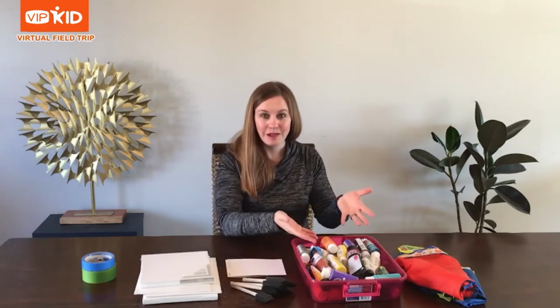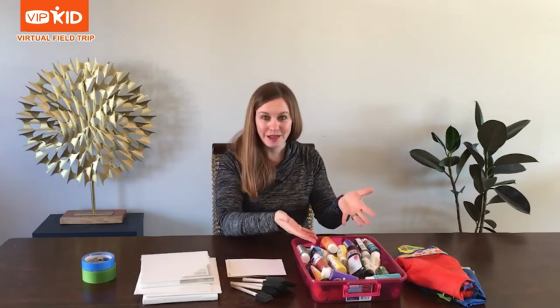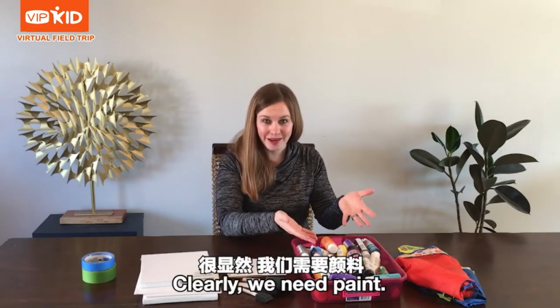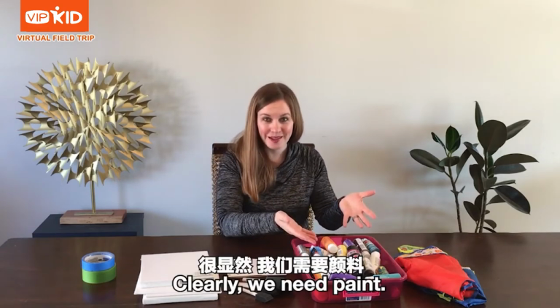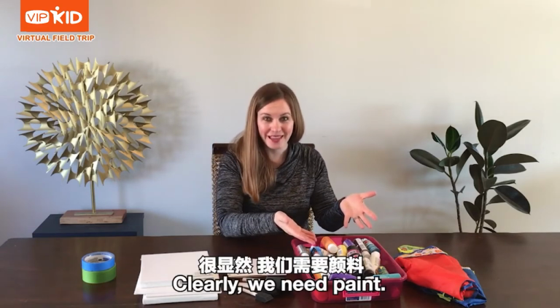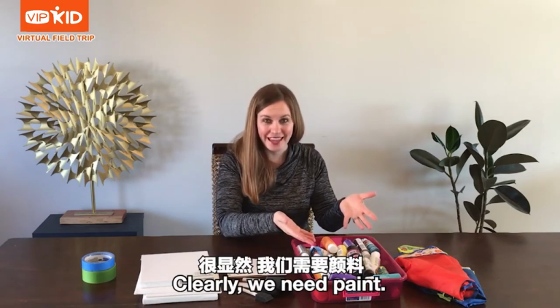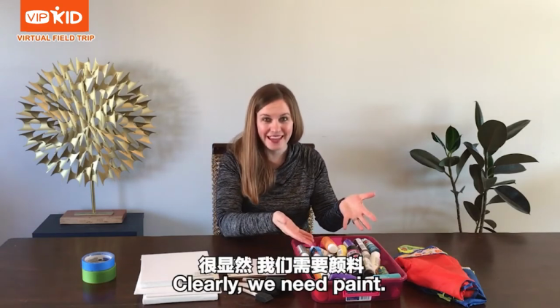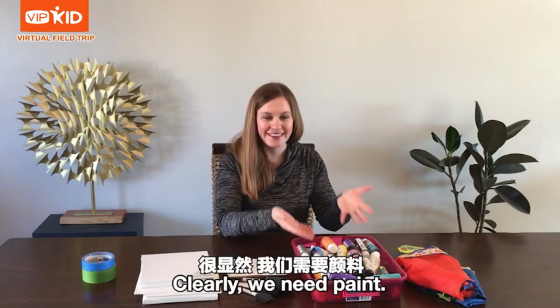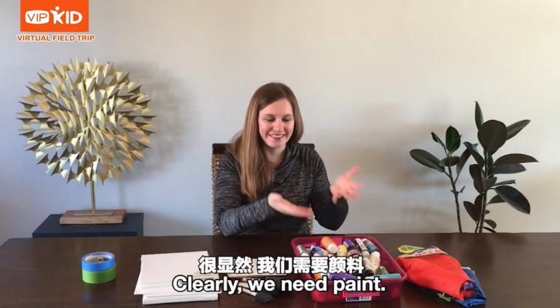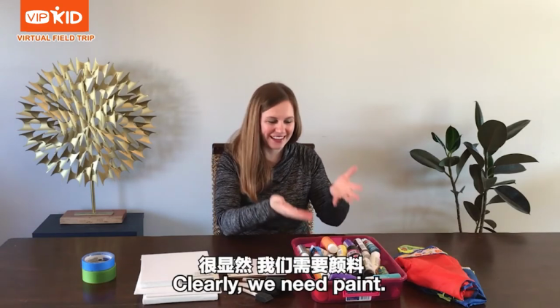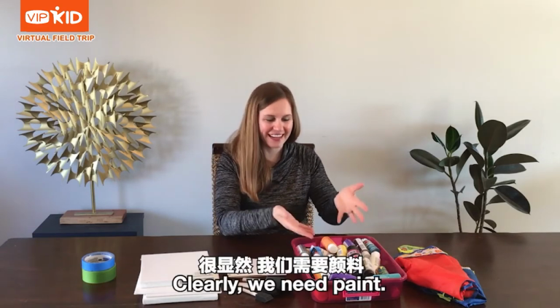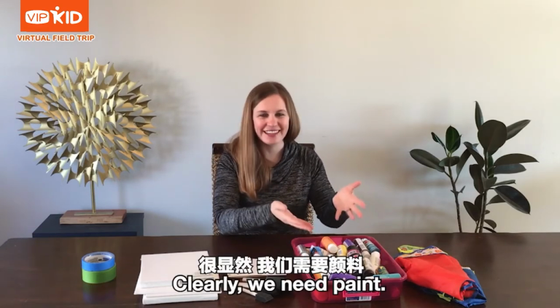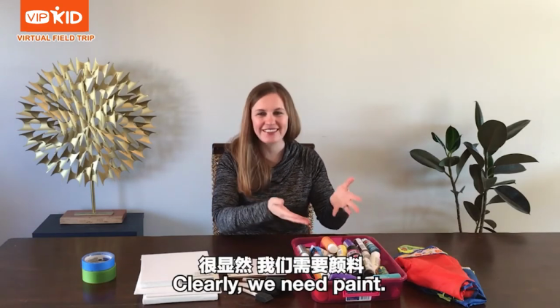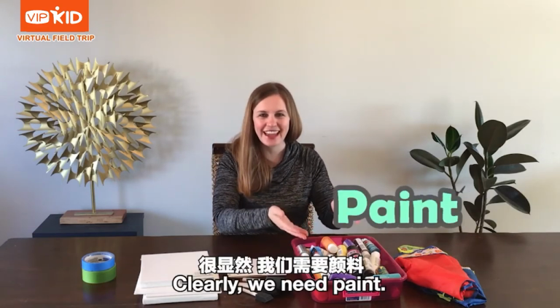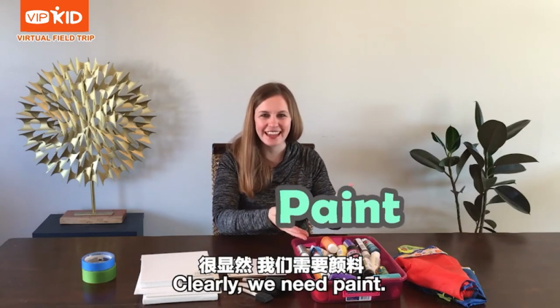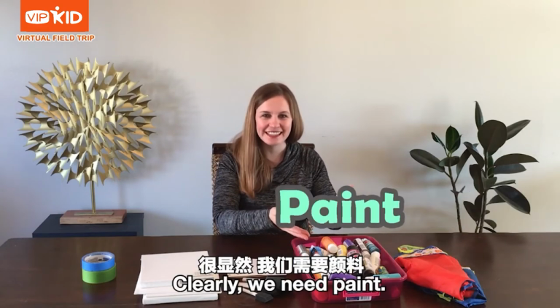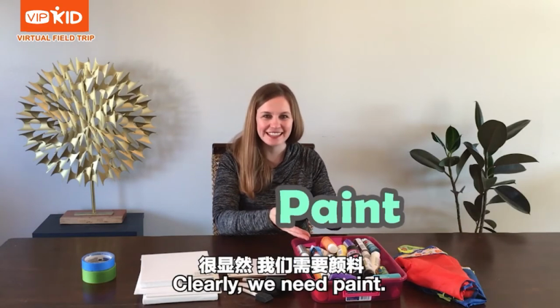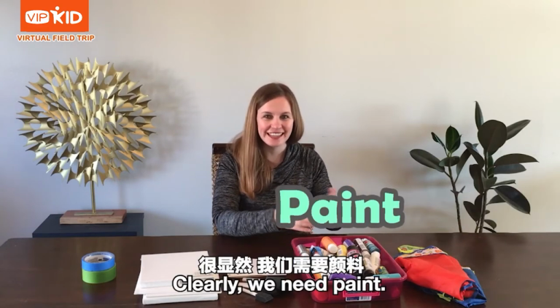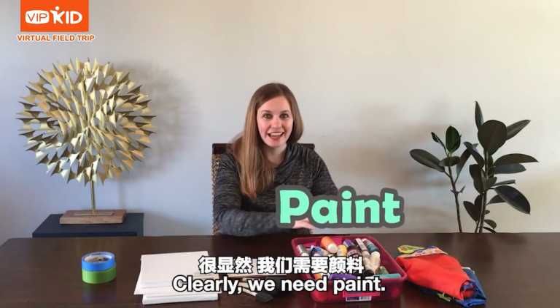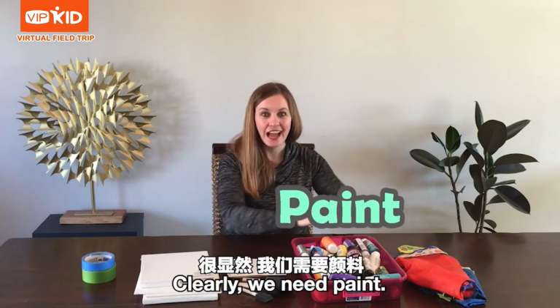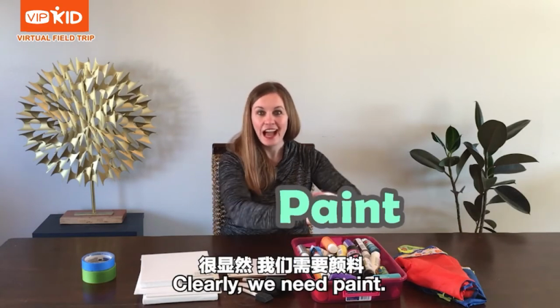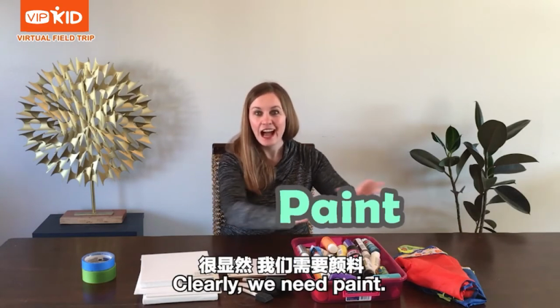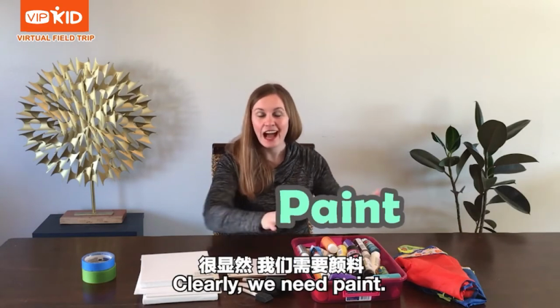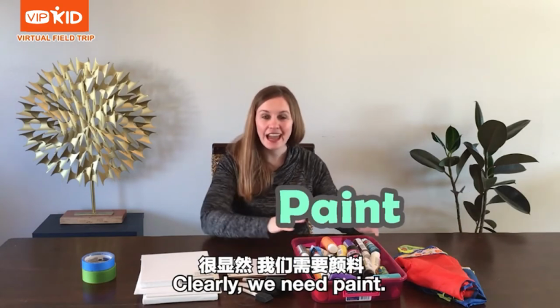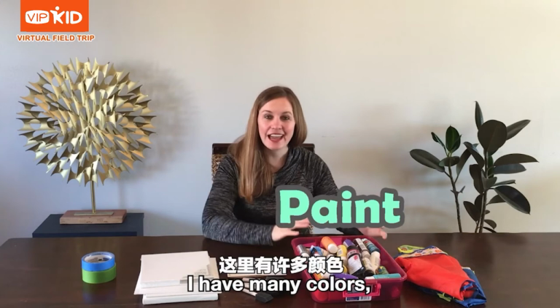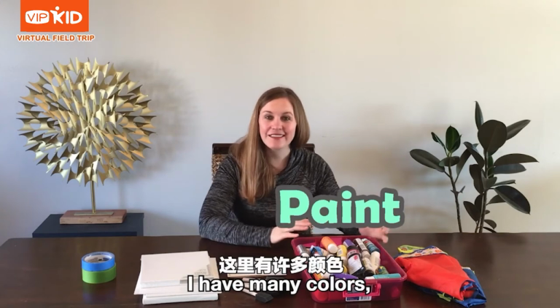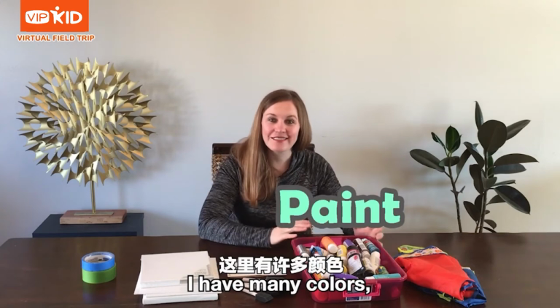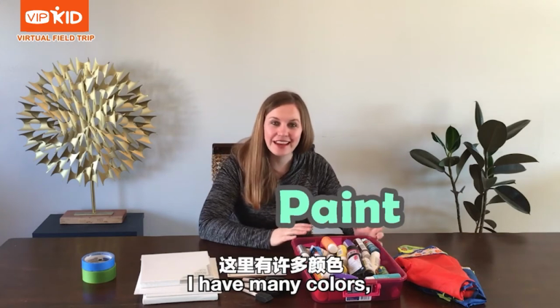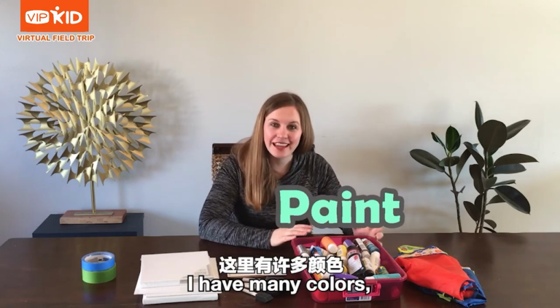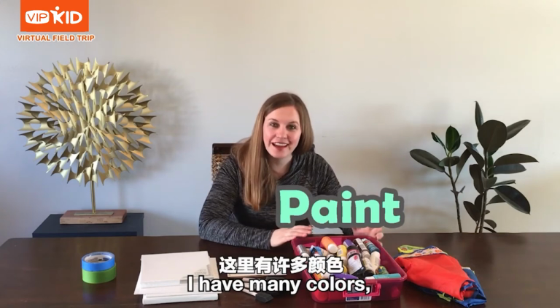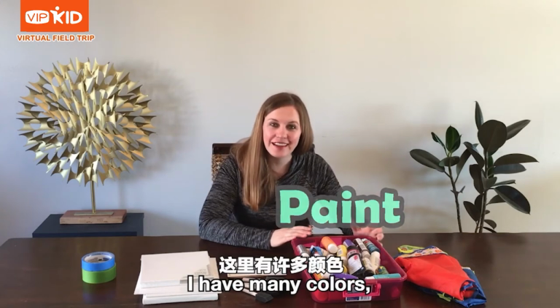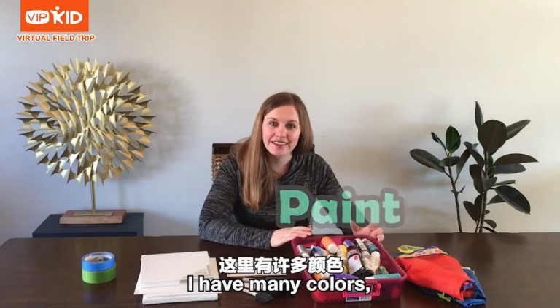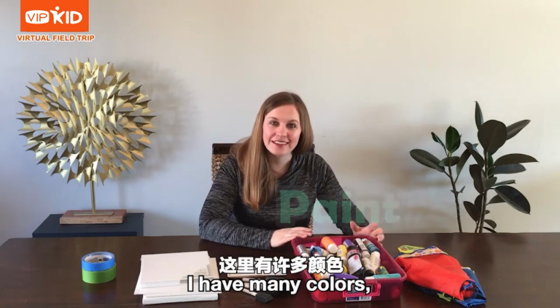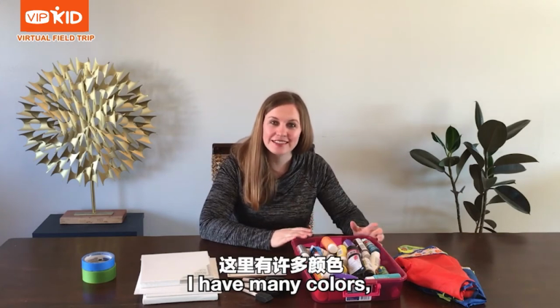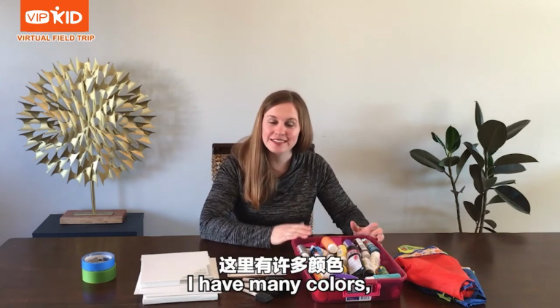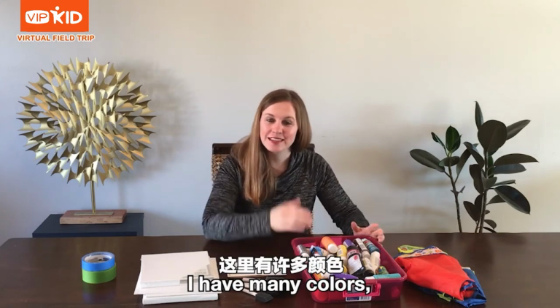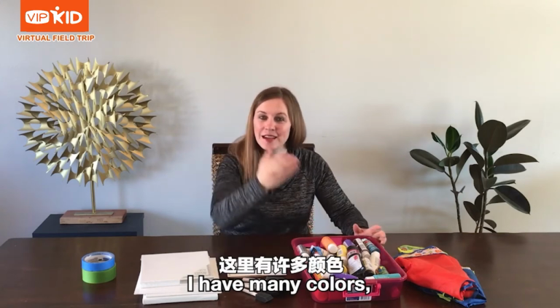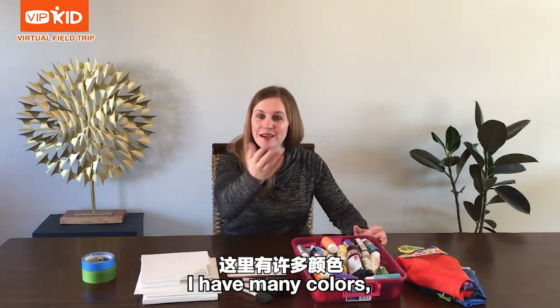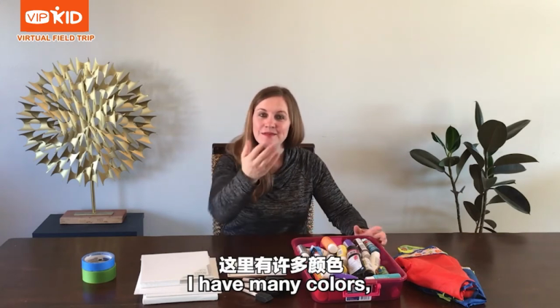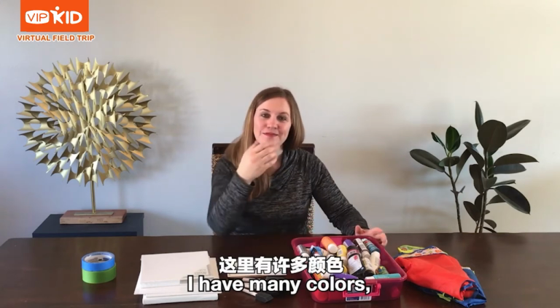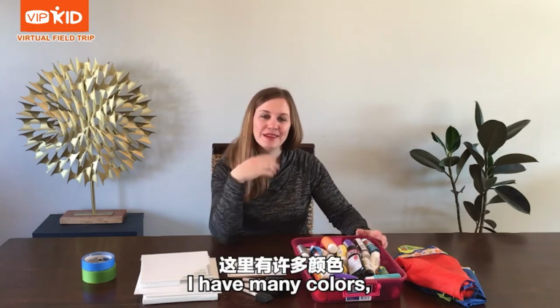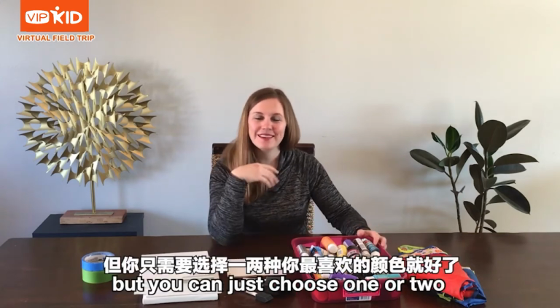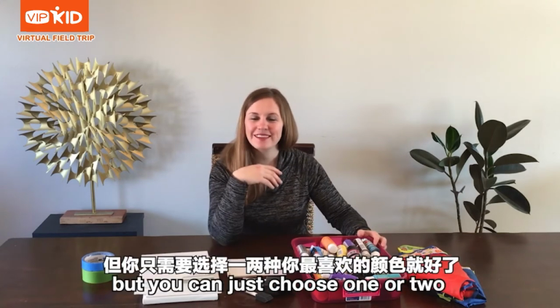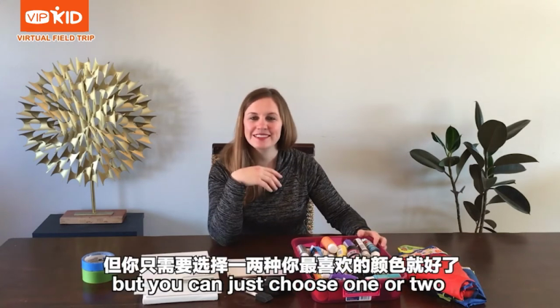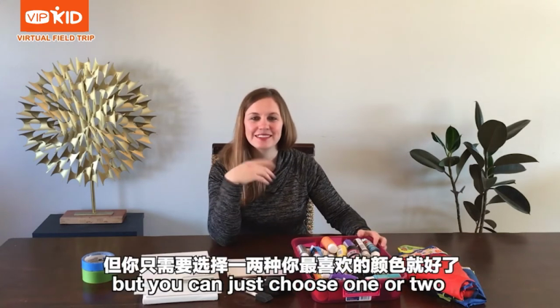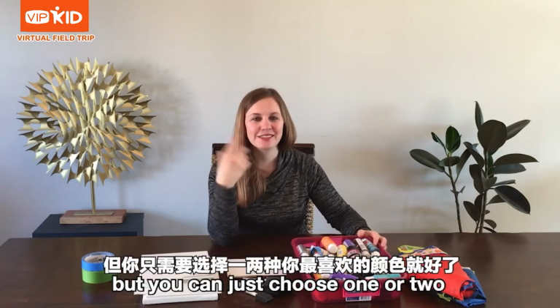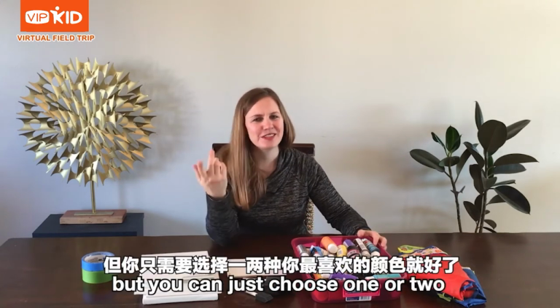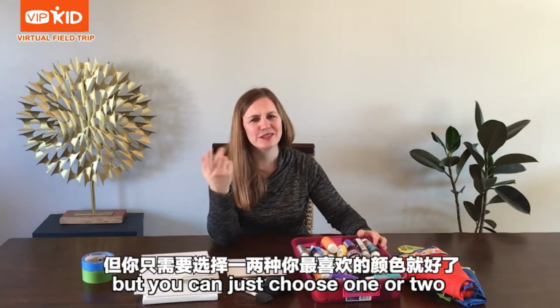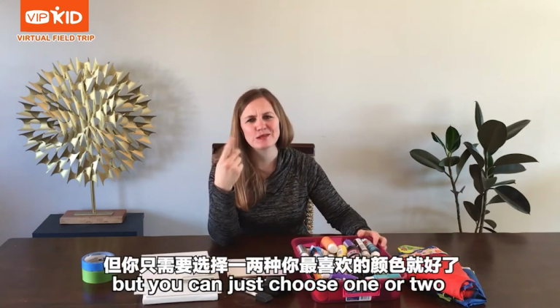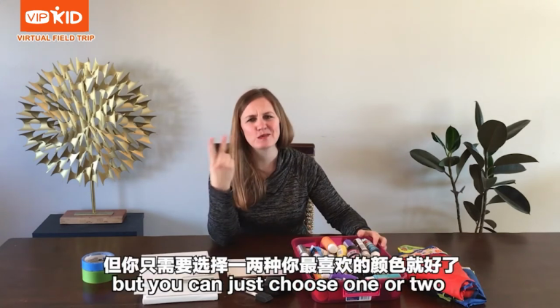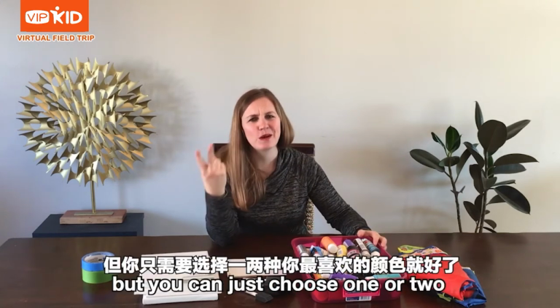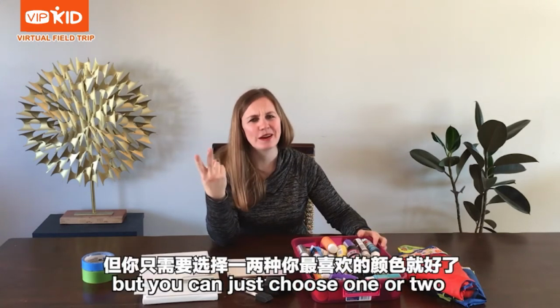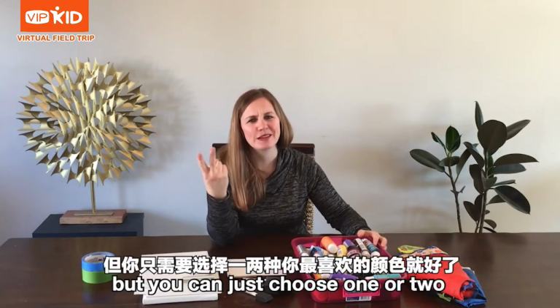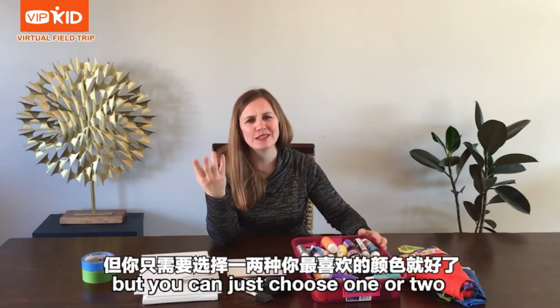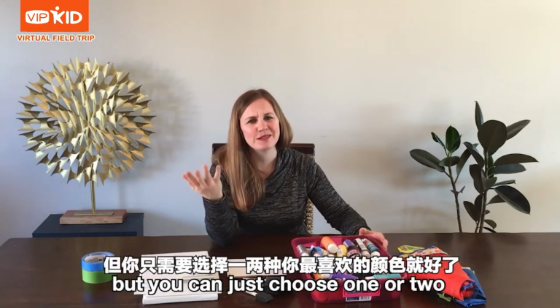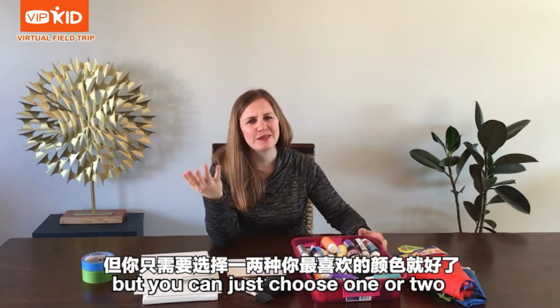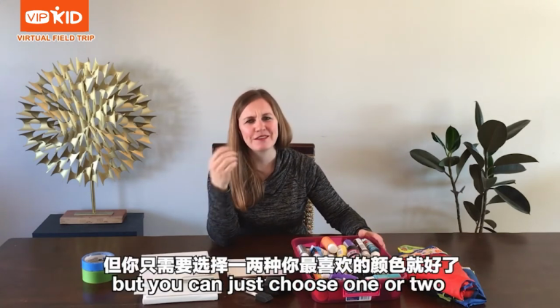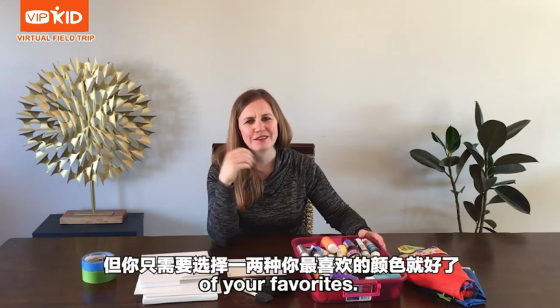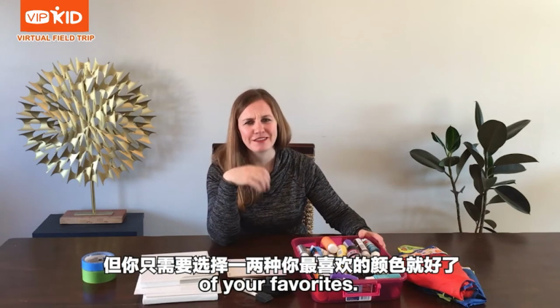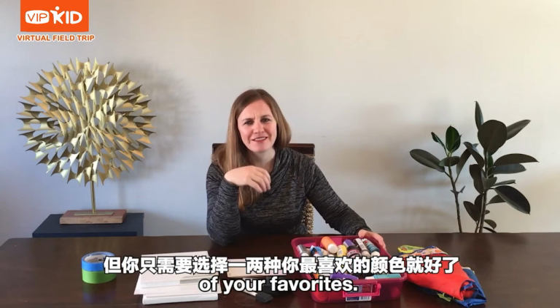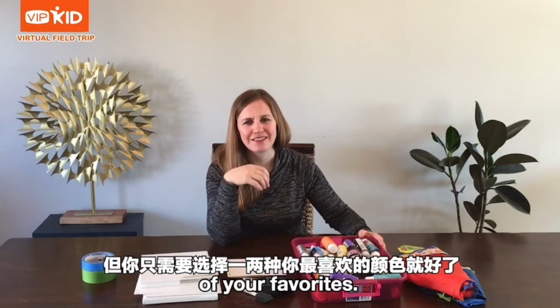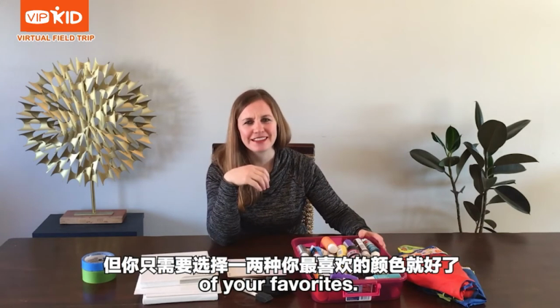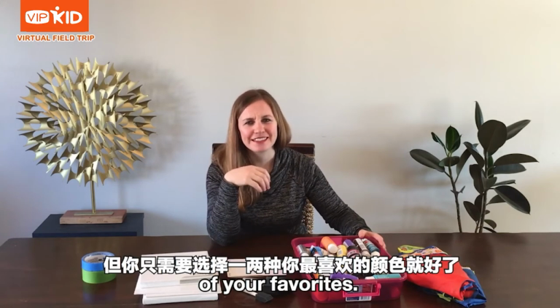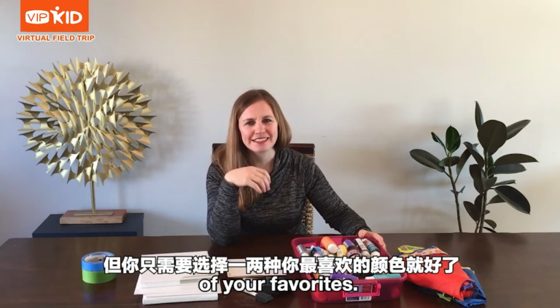Clearly, we need paint. I have many colors, but you can just choose one or two of your favorites.